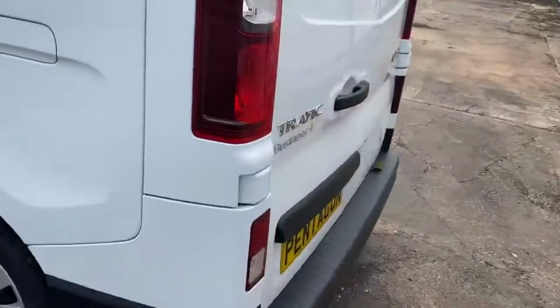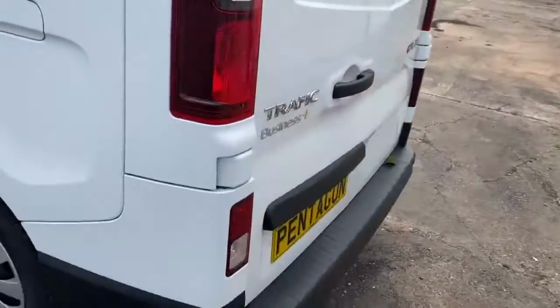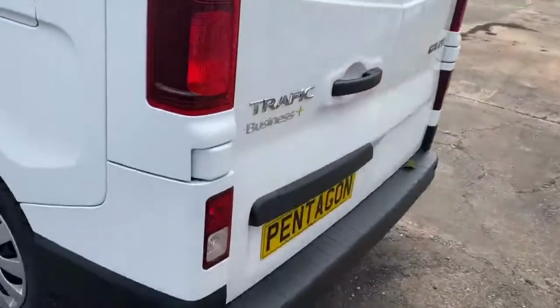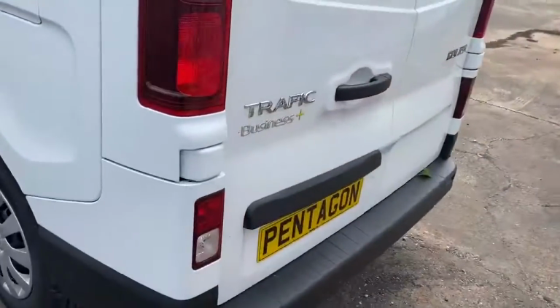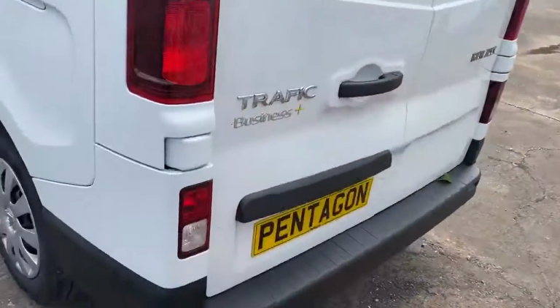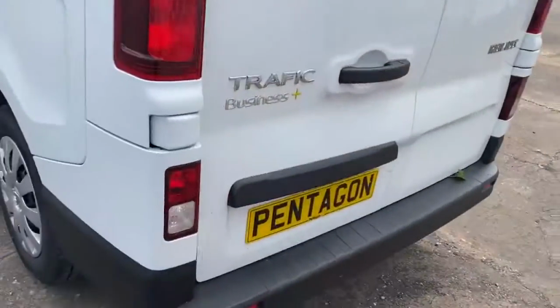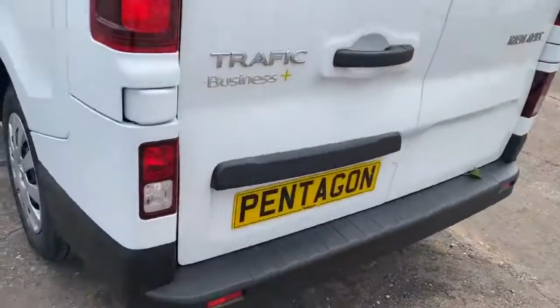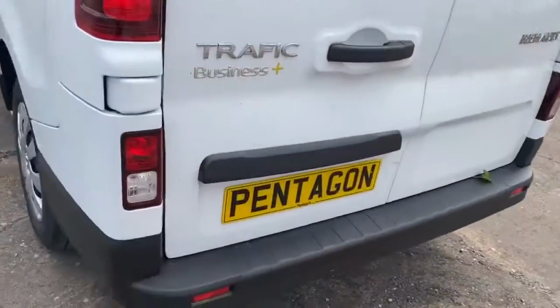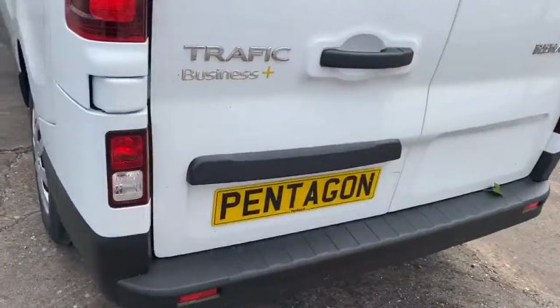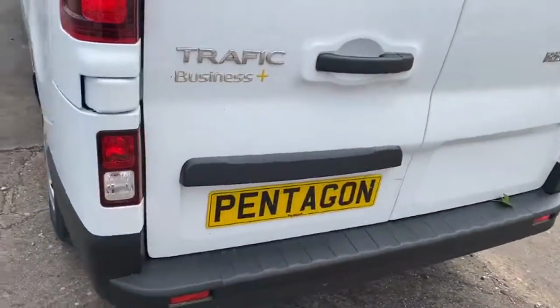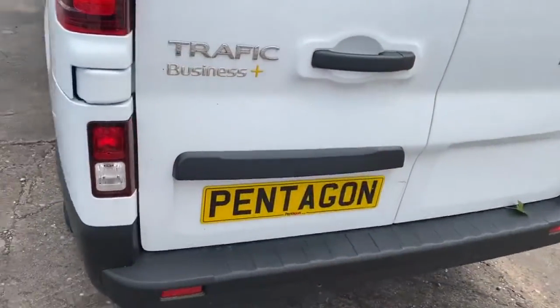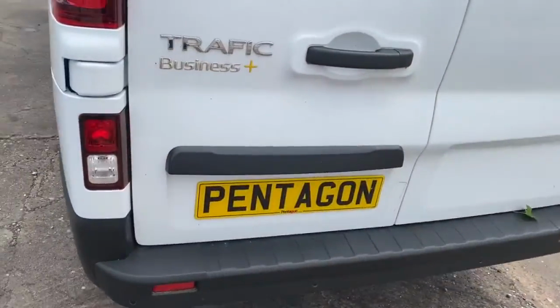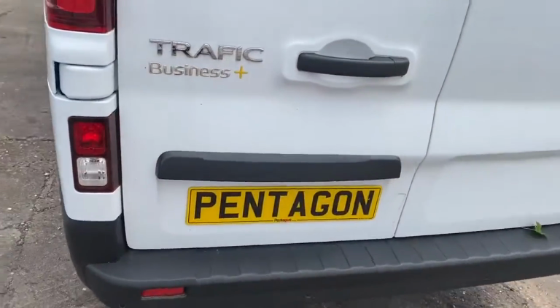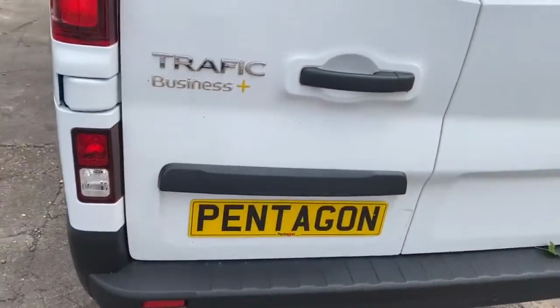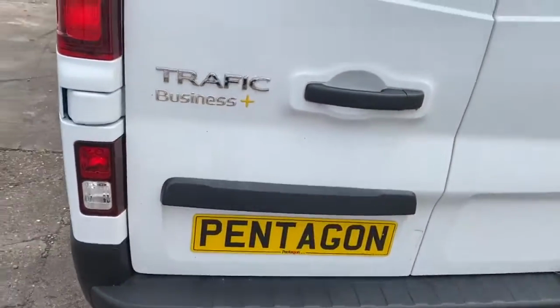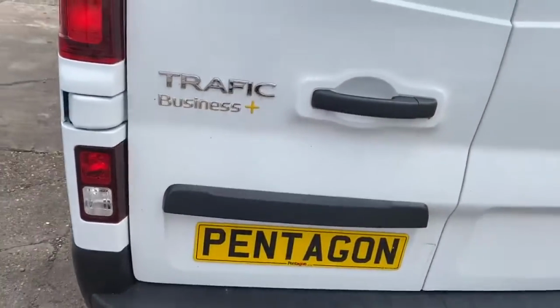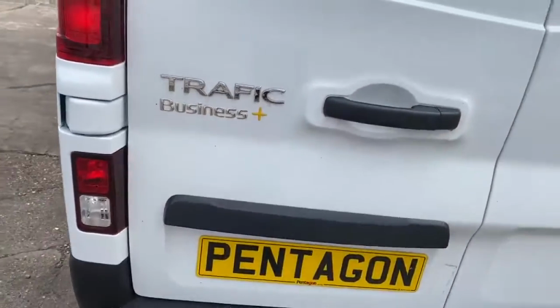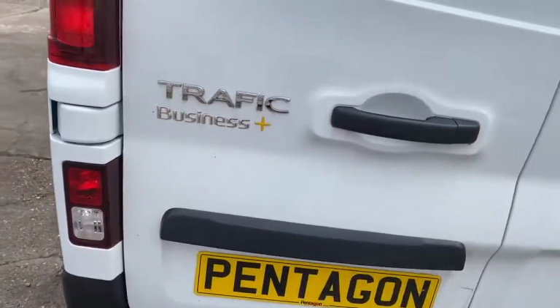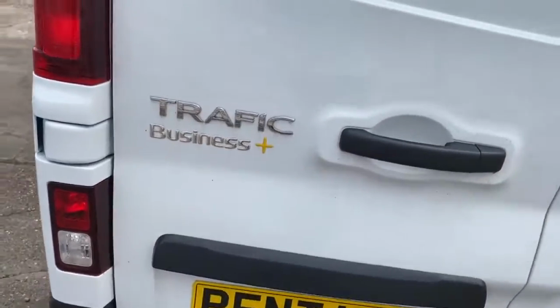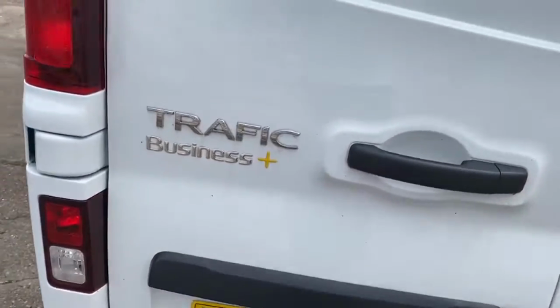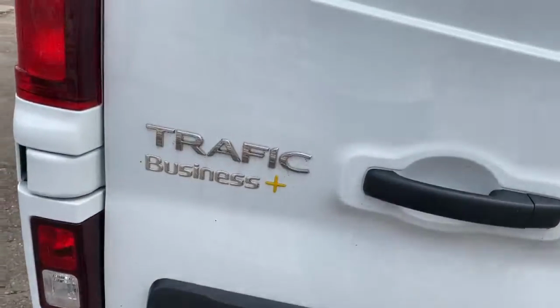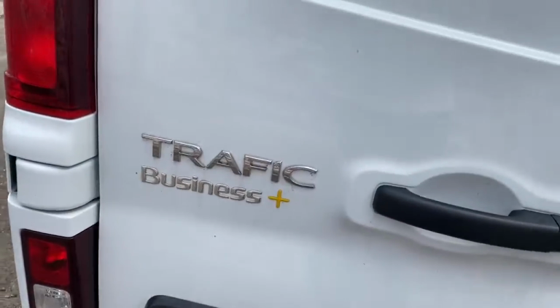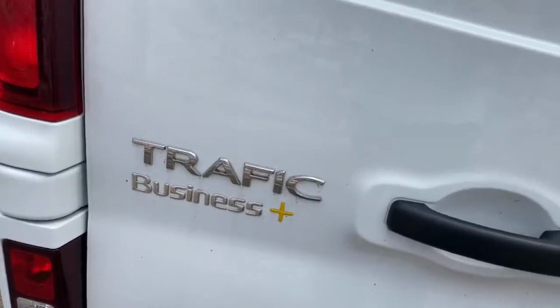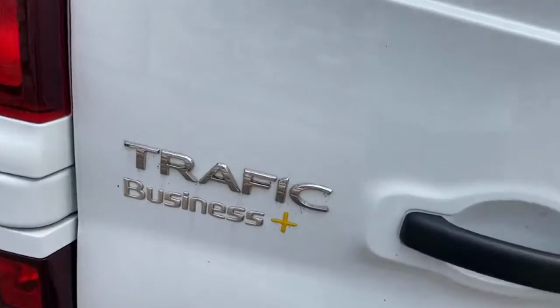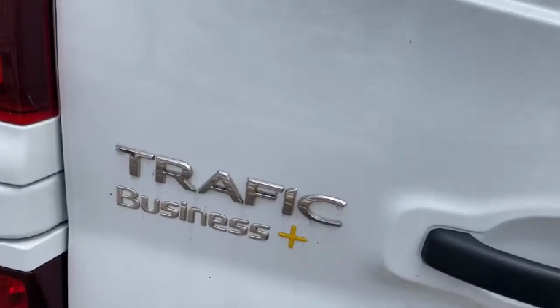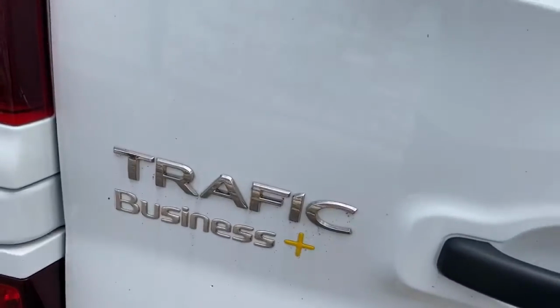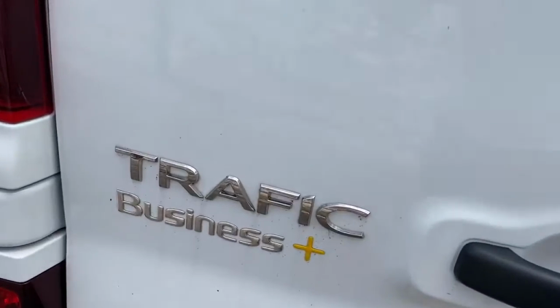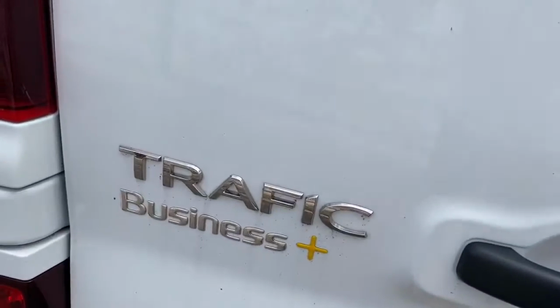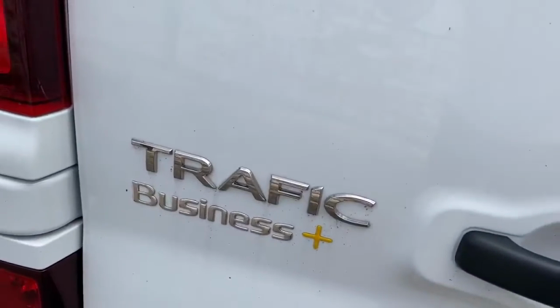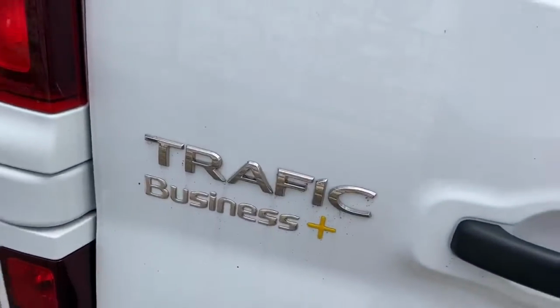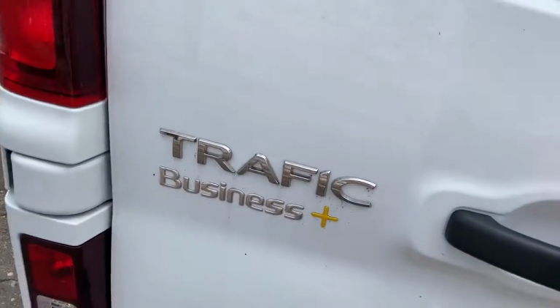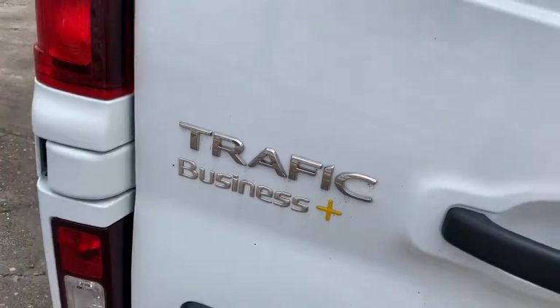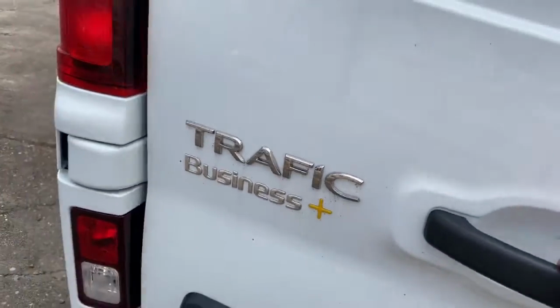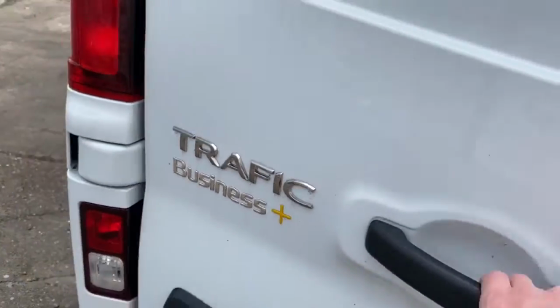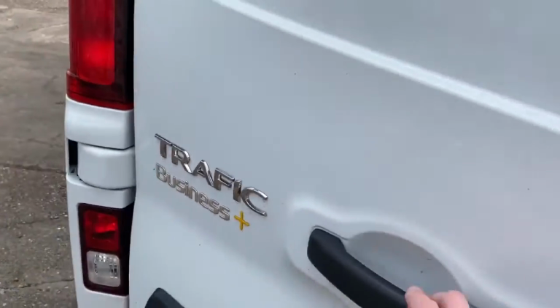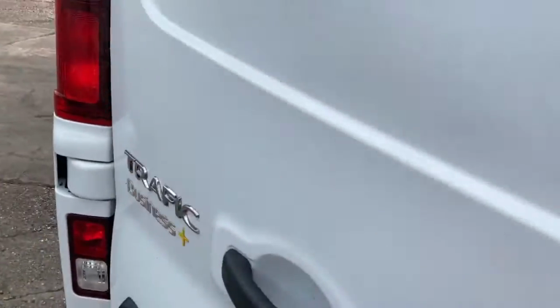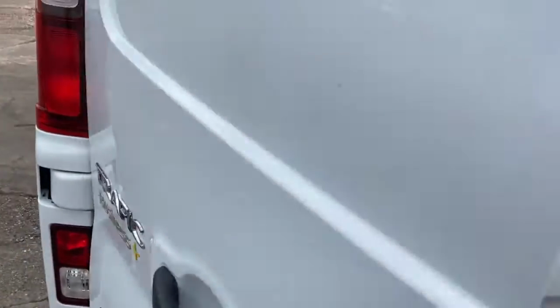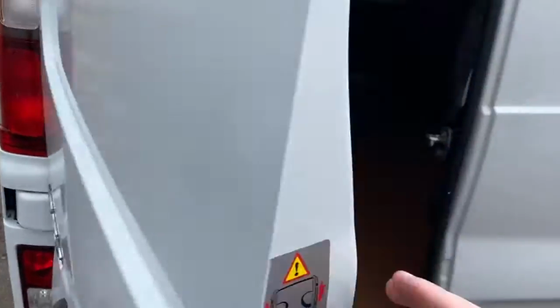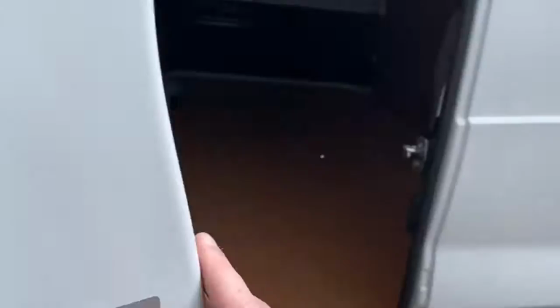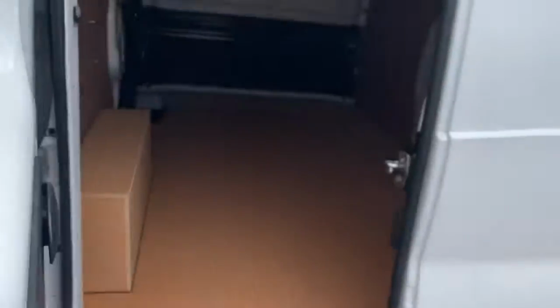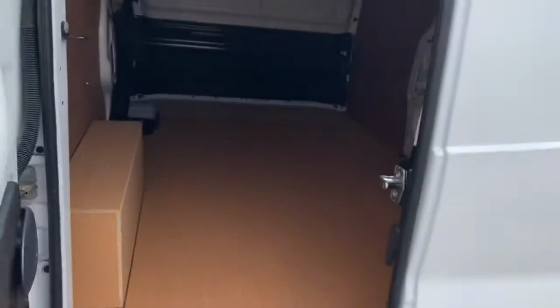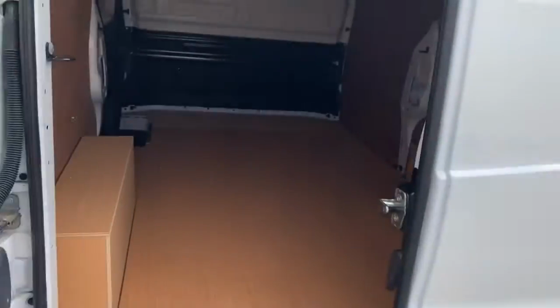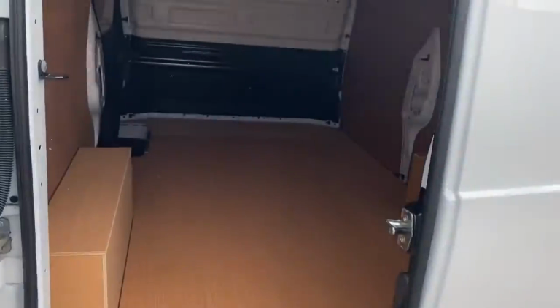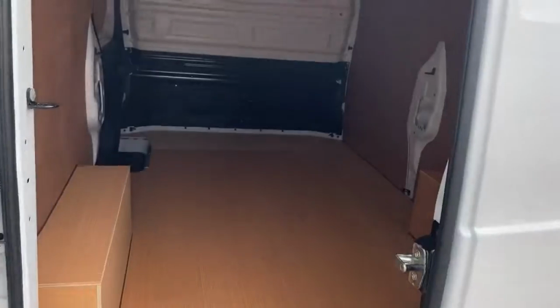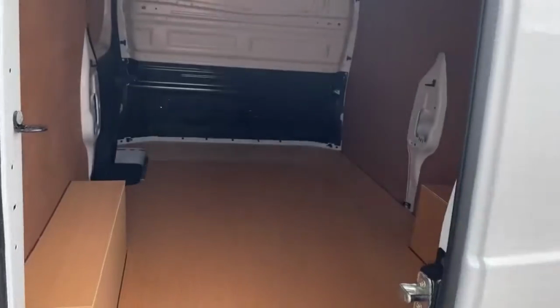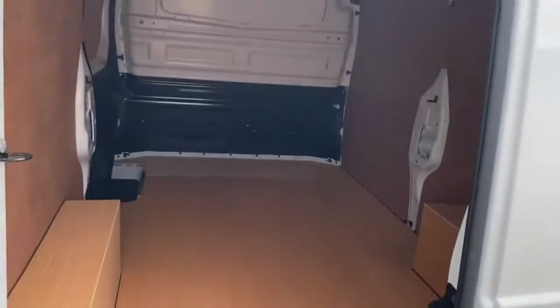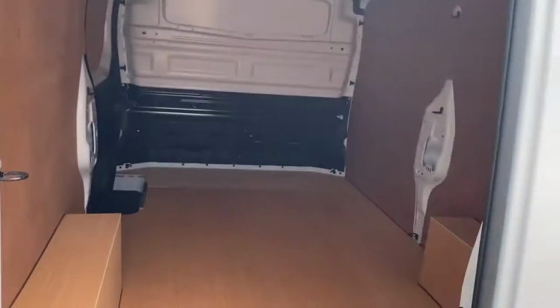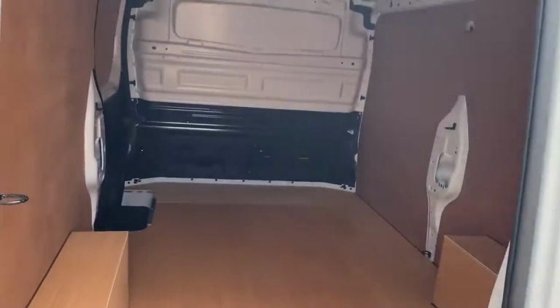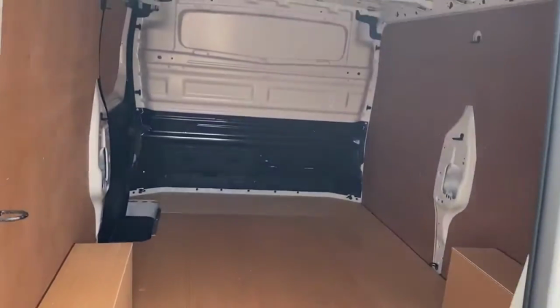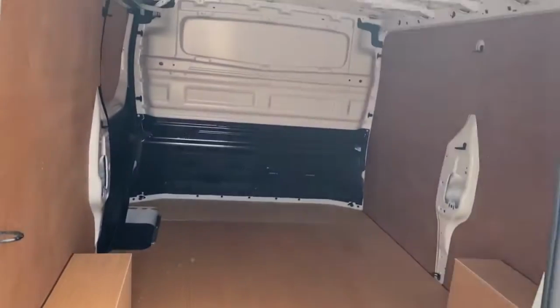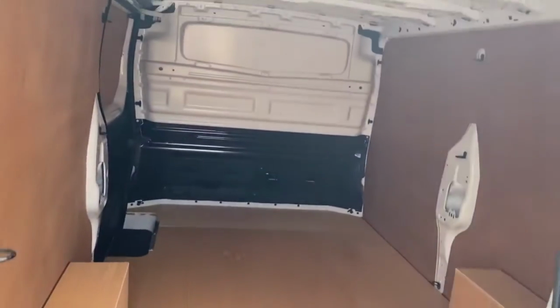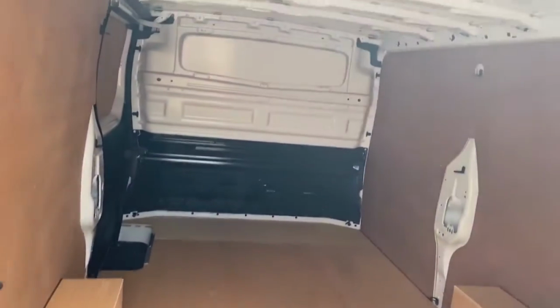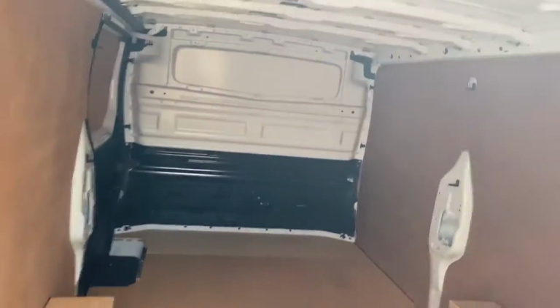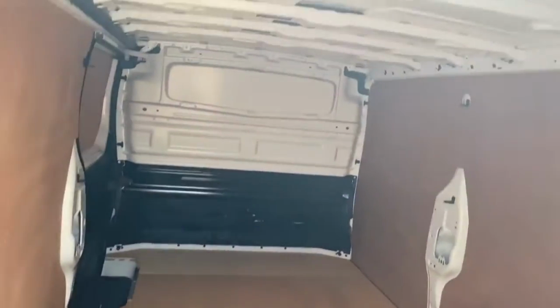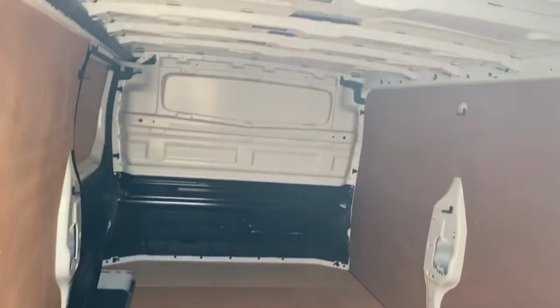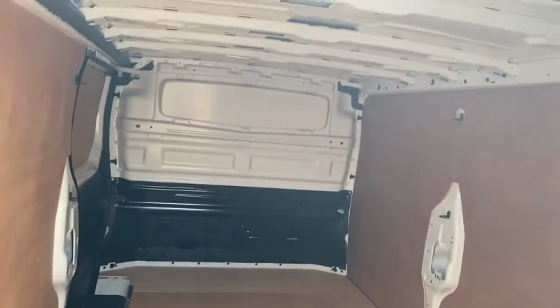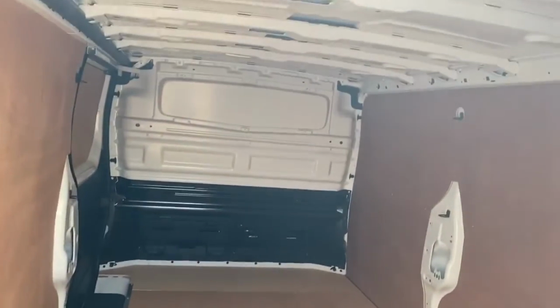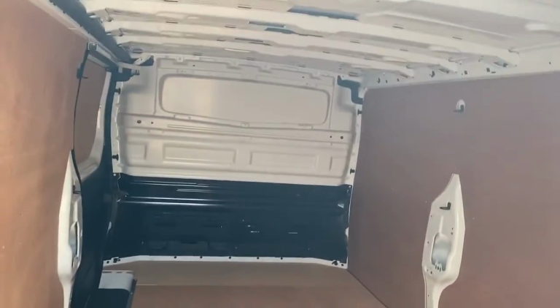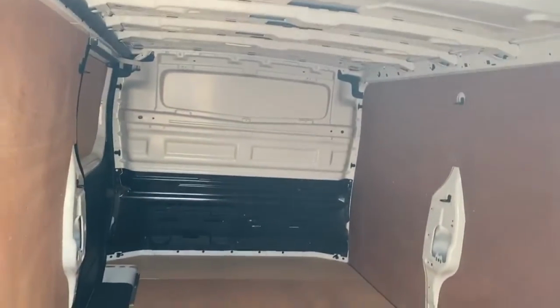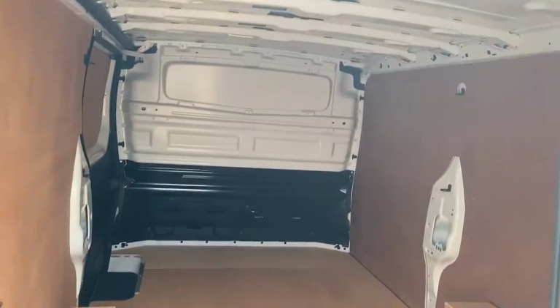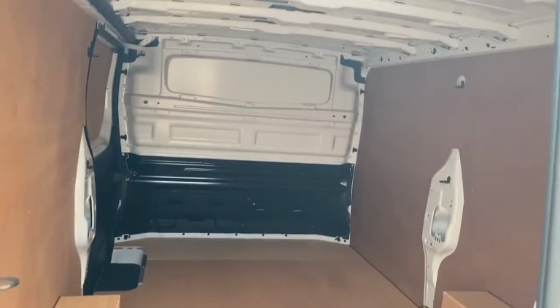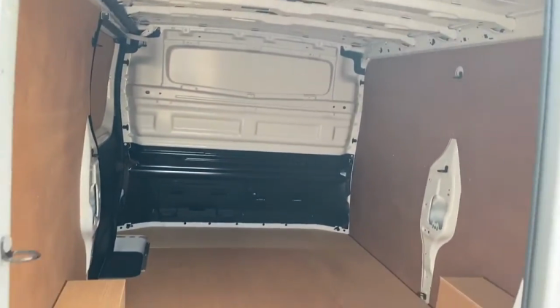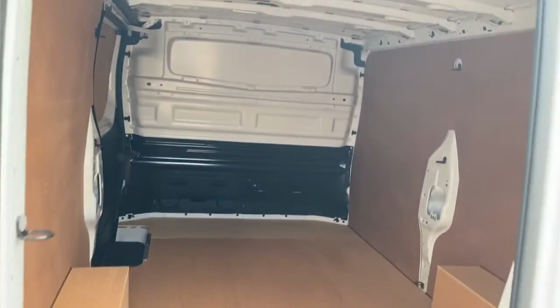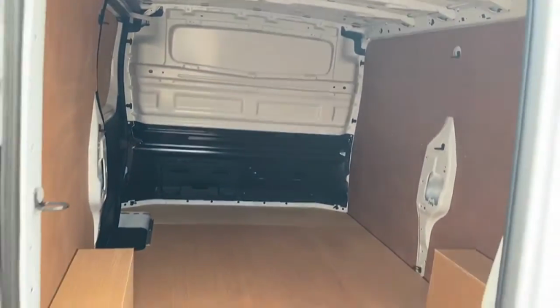There are rear parking sensors, and this is the Business Plus model. As you can see, we've got brand new ply lining fitted.